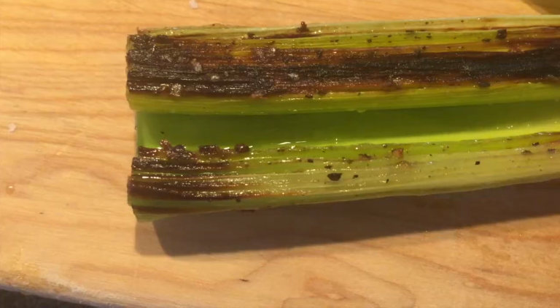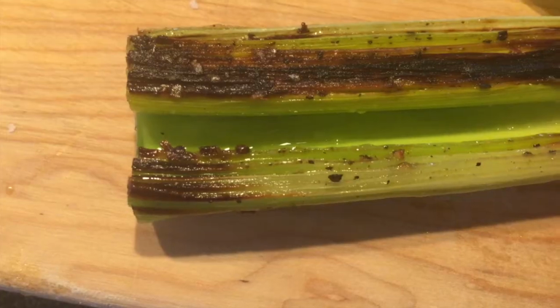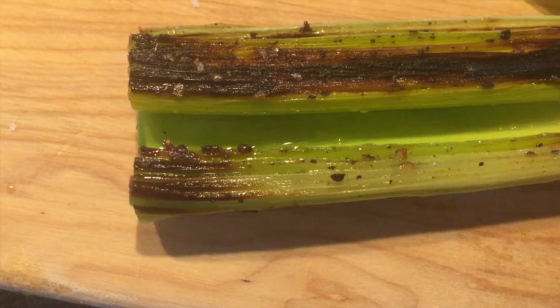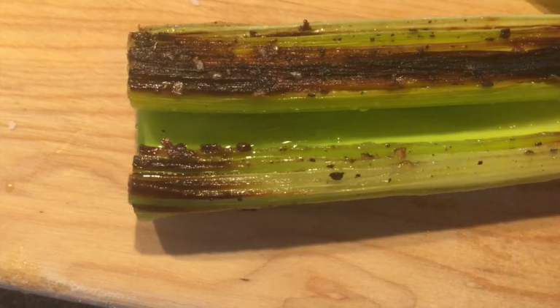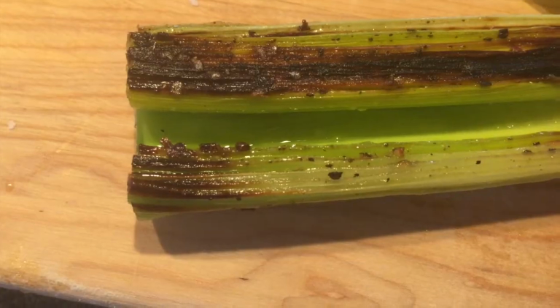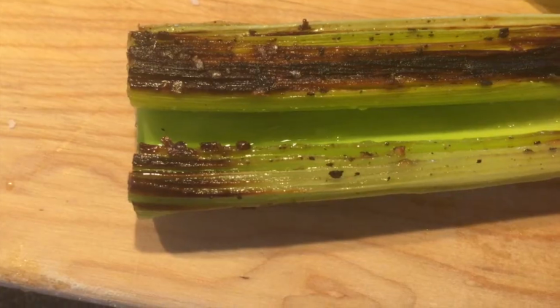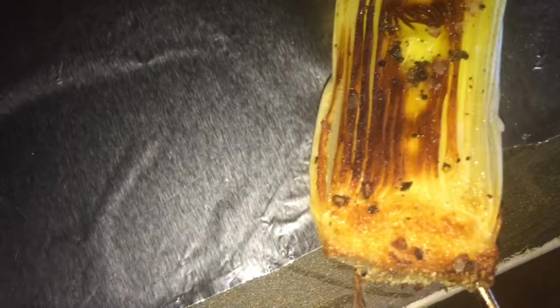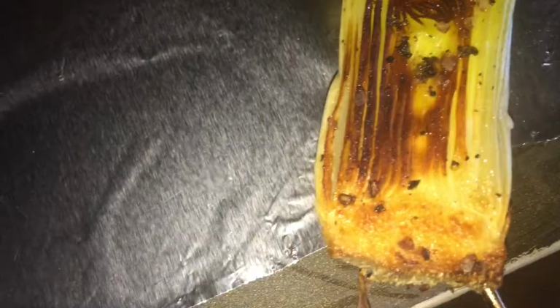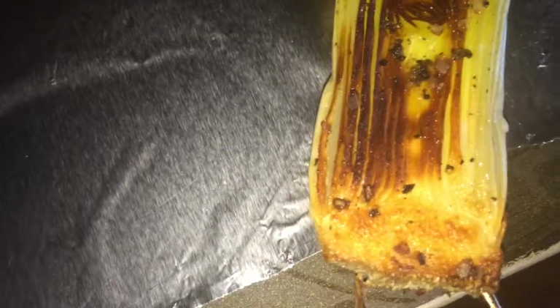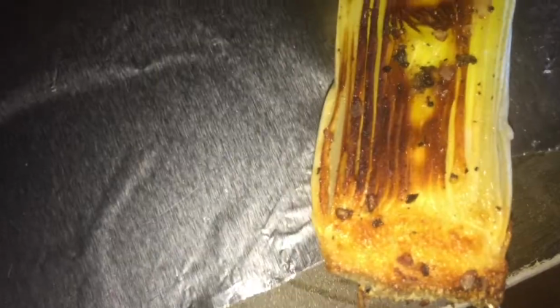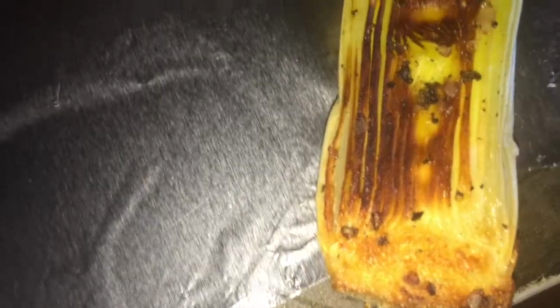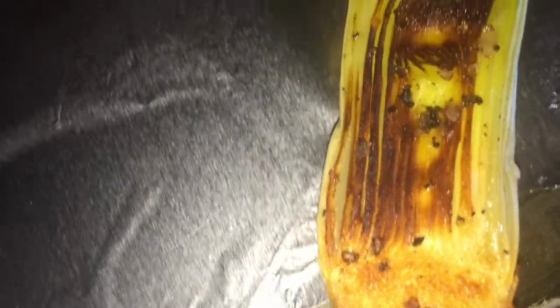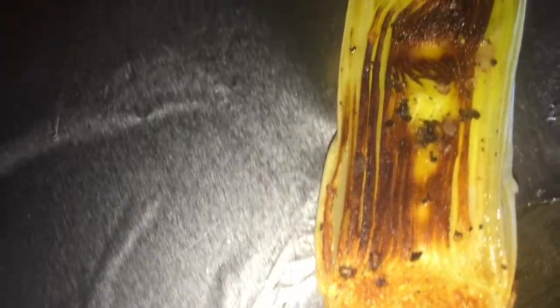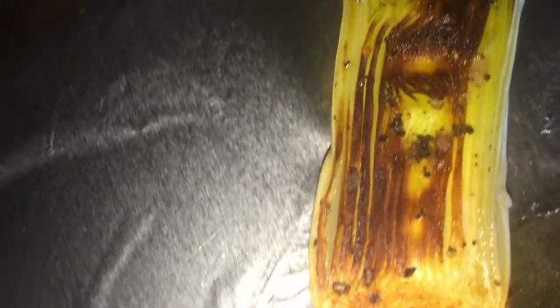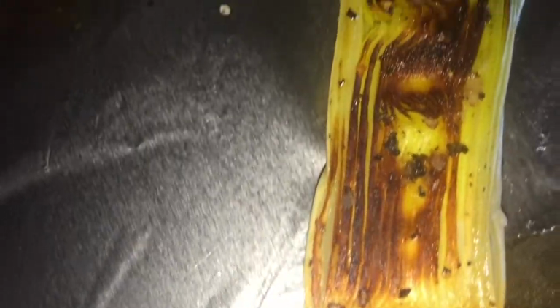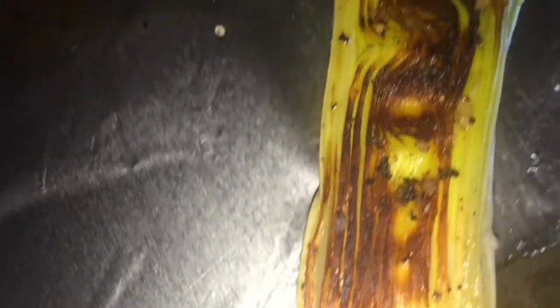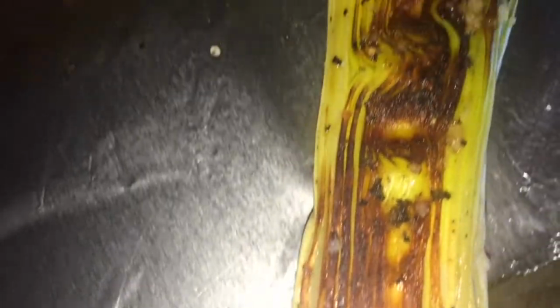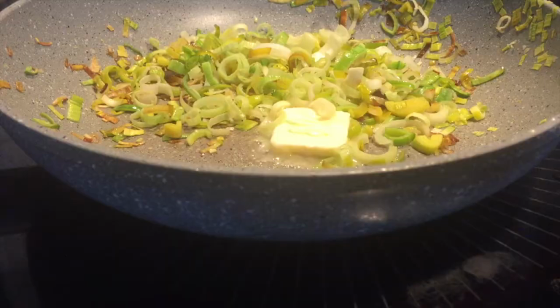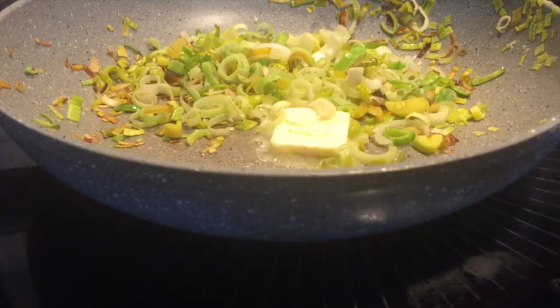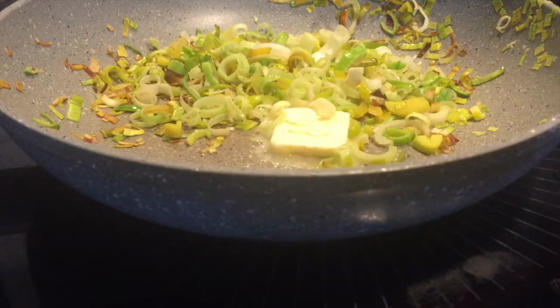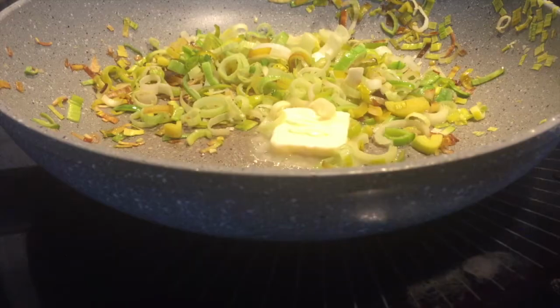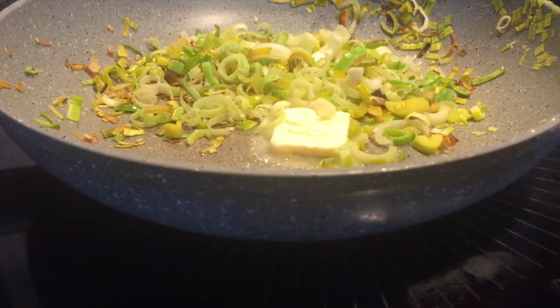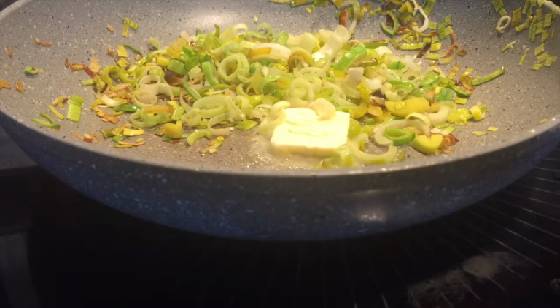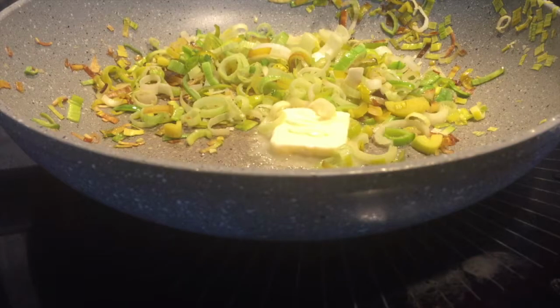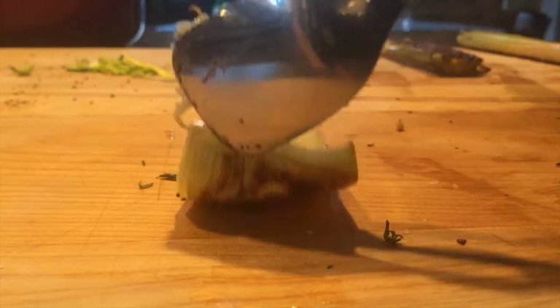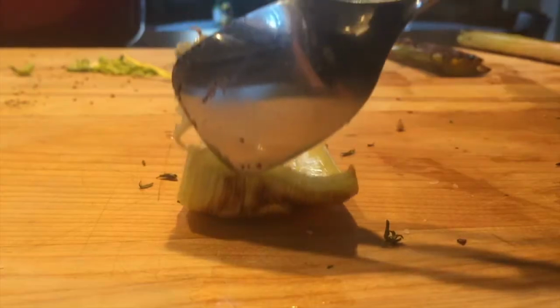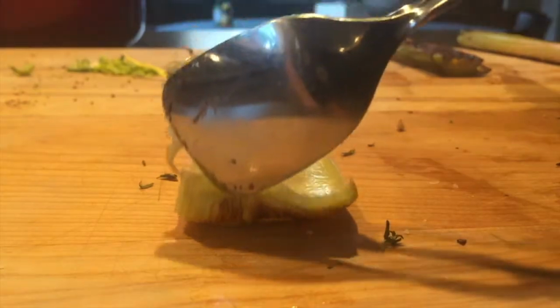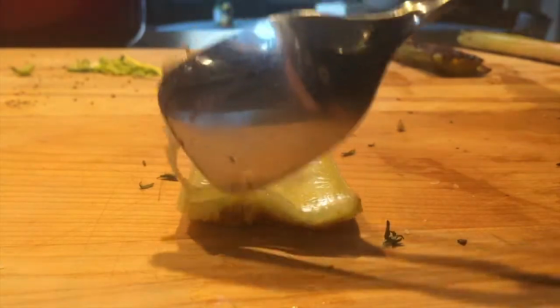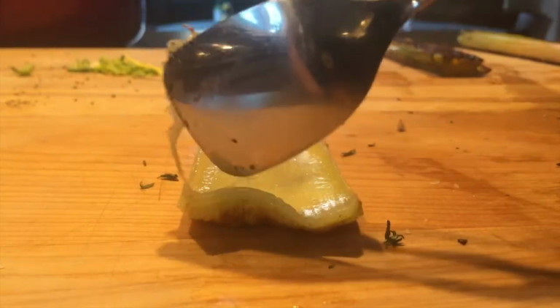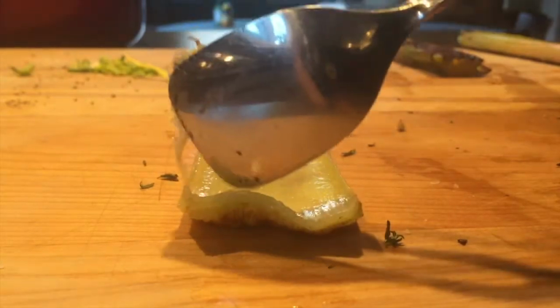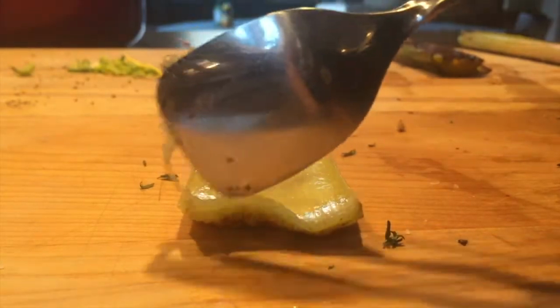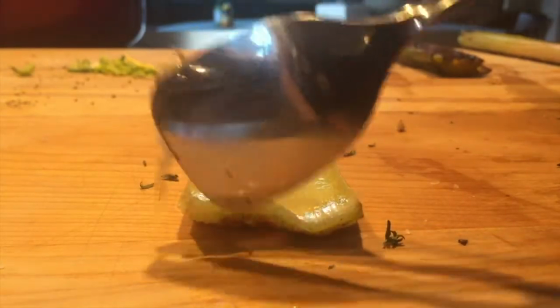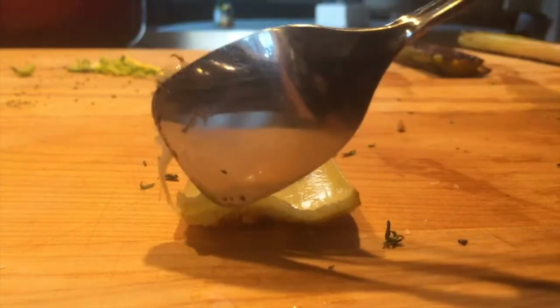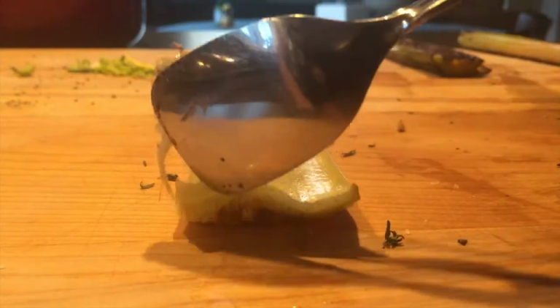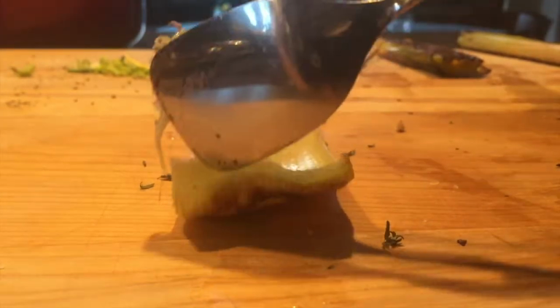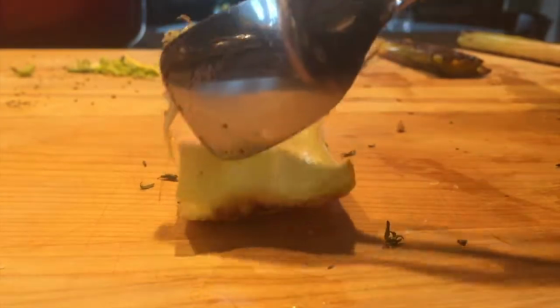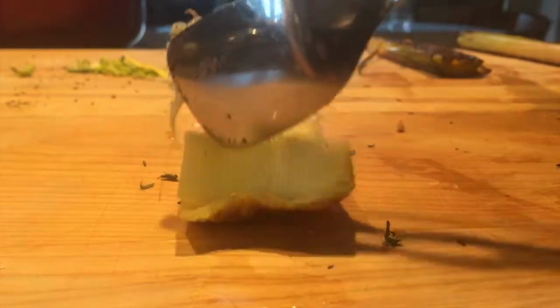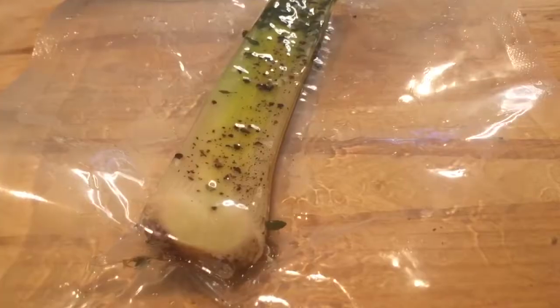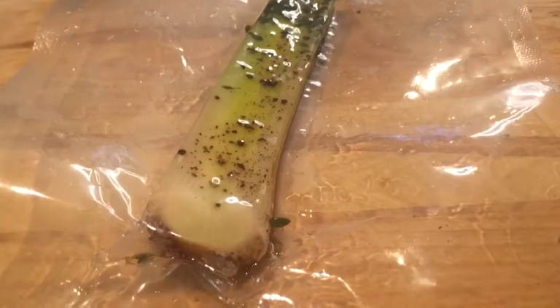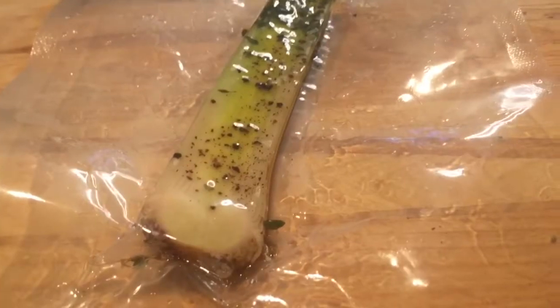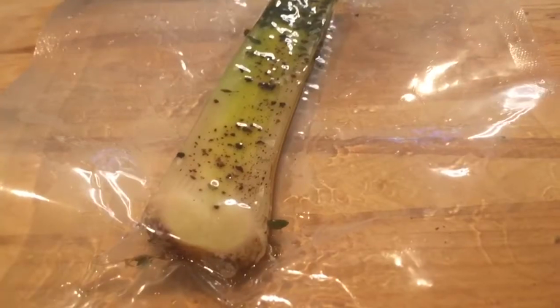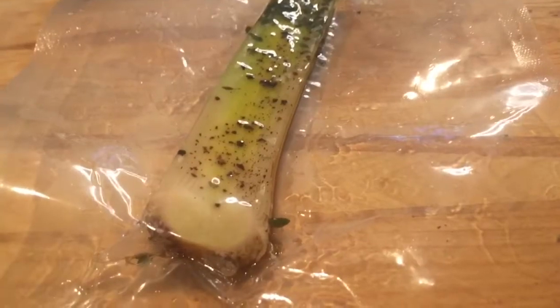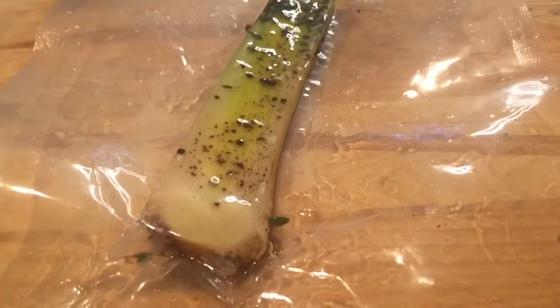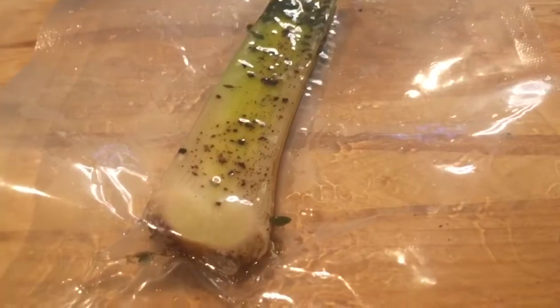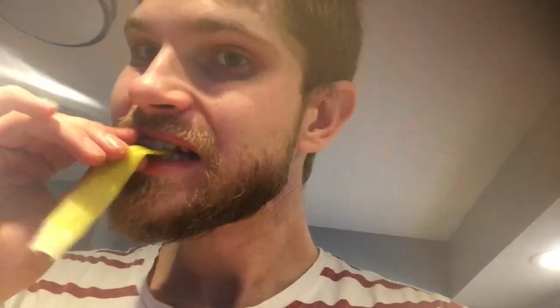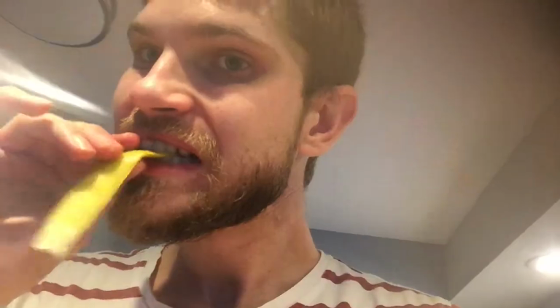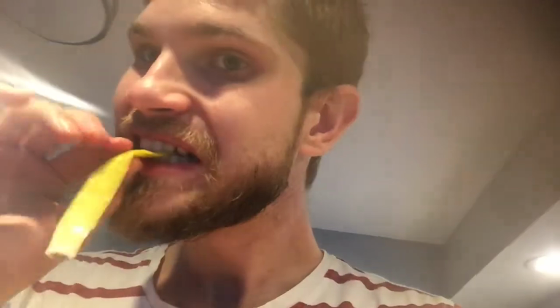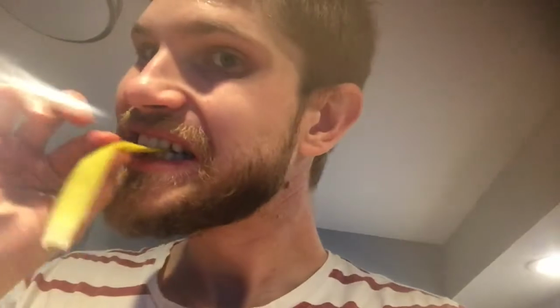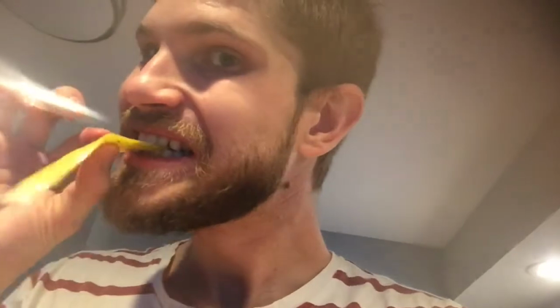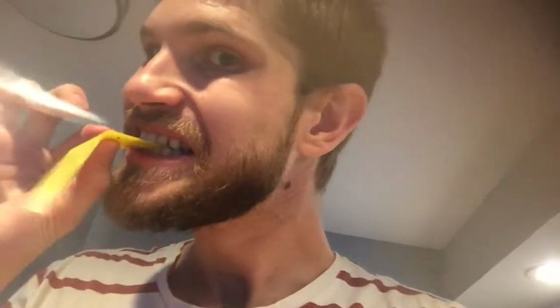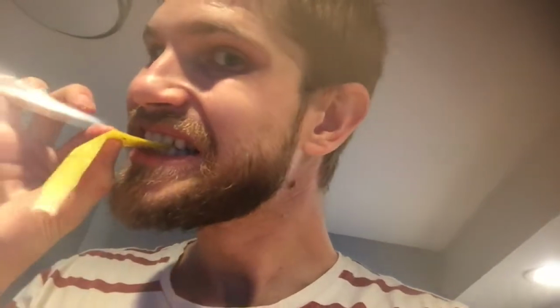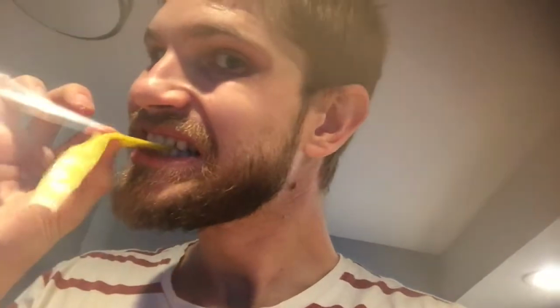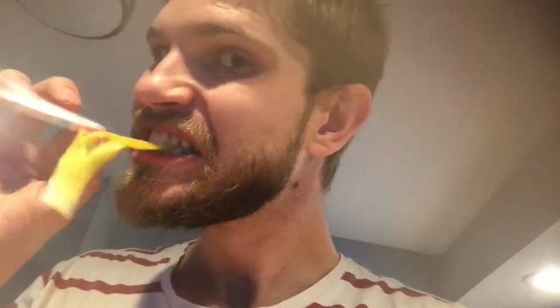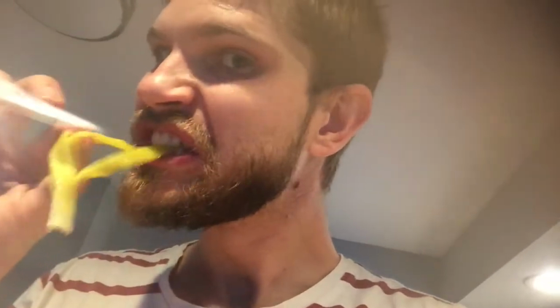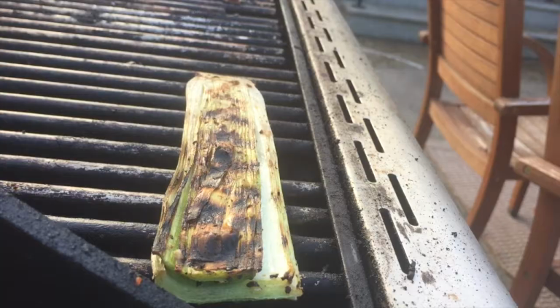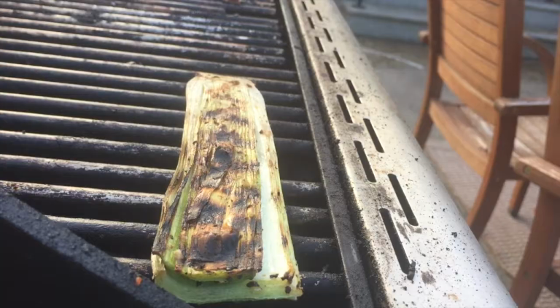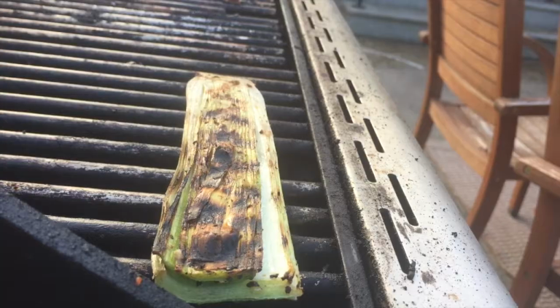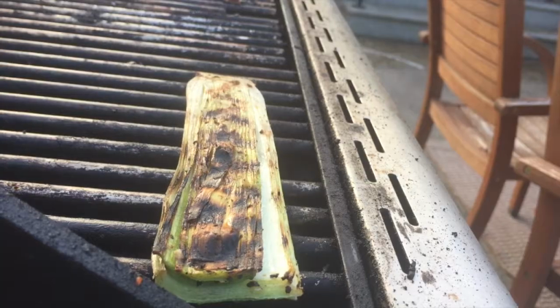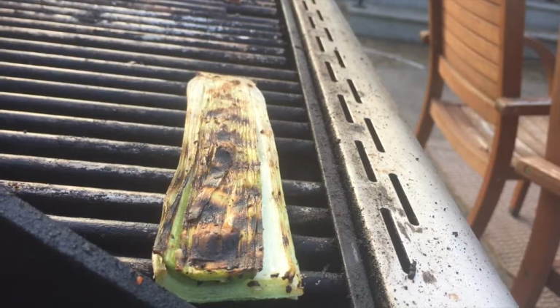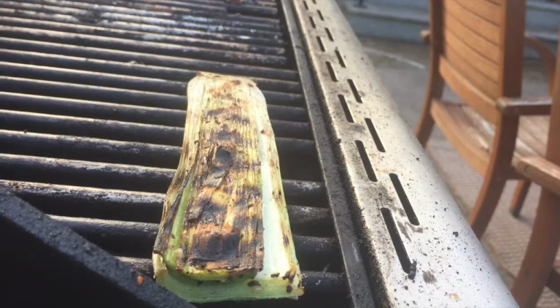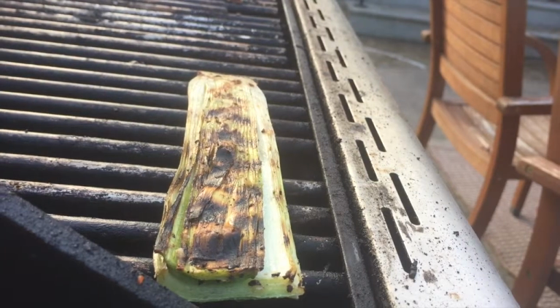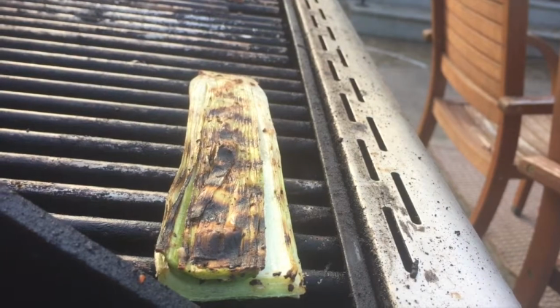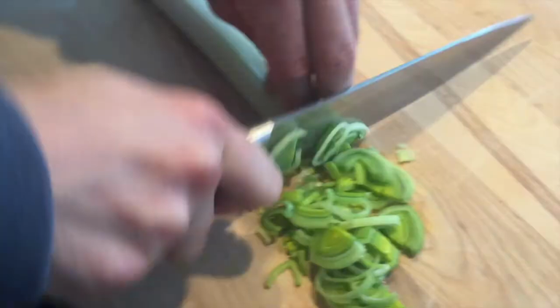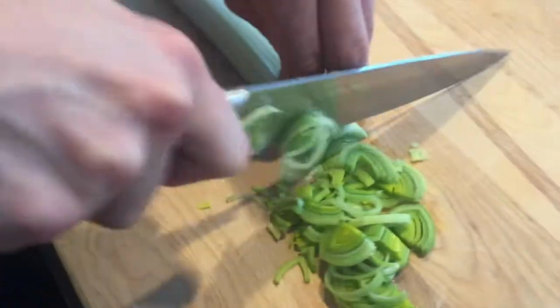Explore the leek, use it in something other than a stew, and you'll finally understand why the leek is my veg of the week.